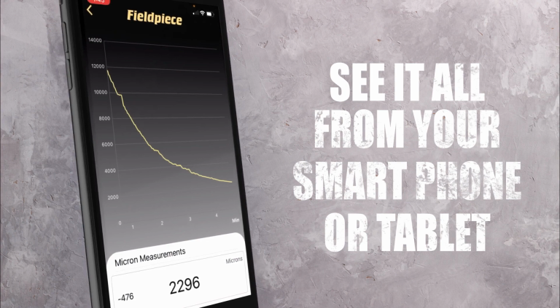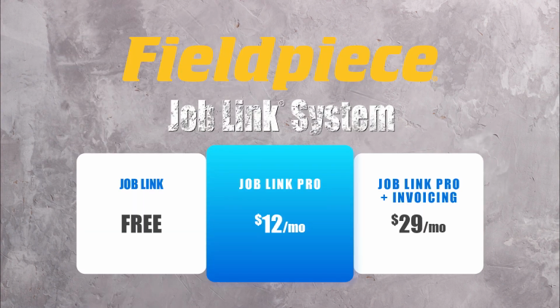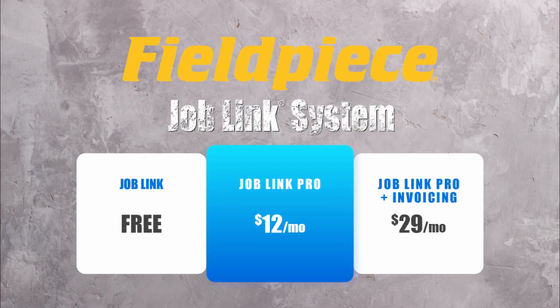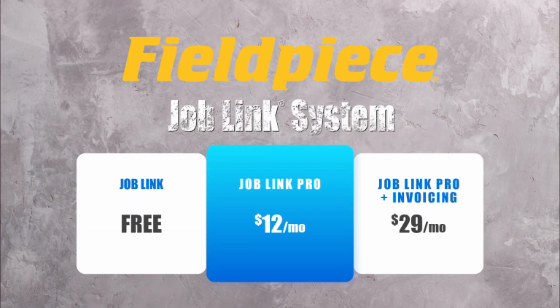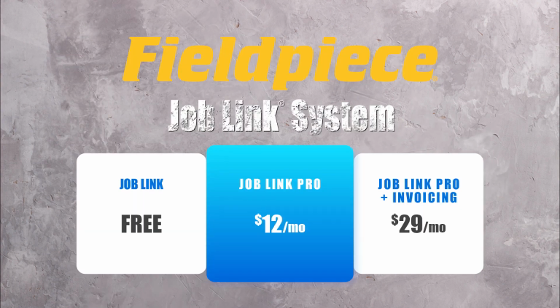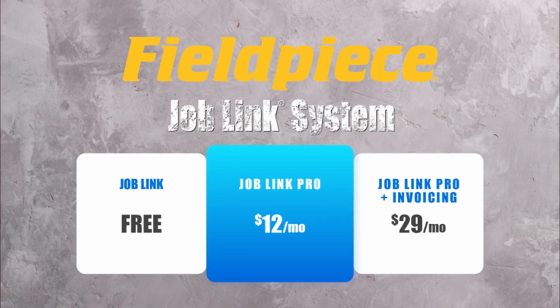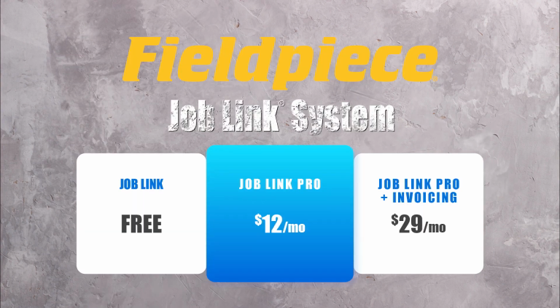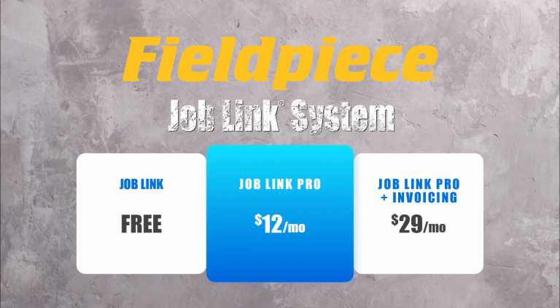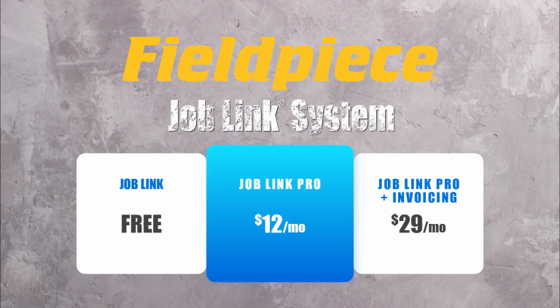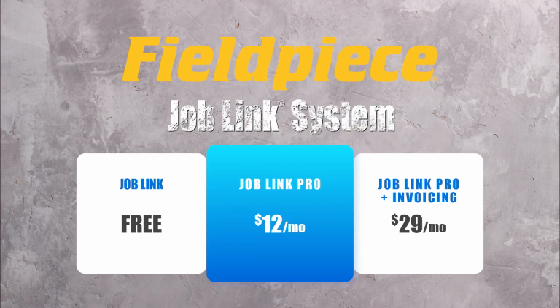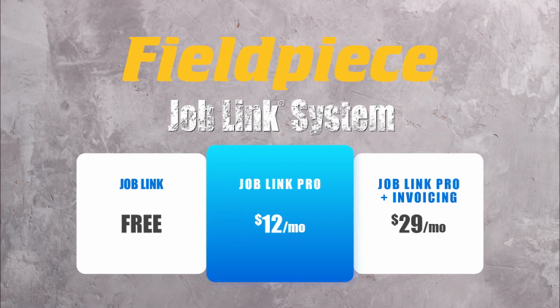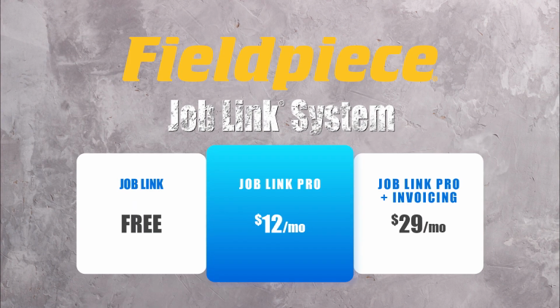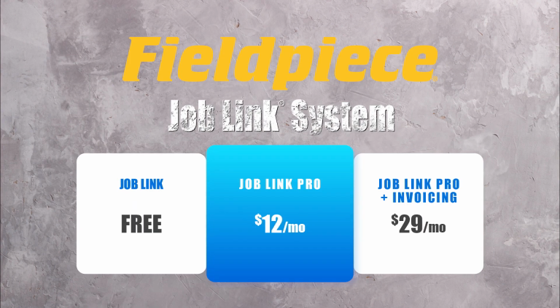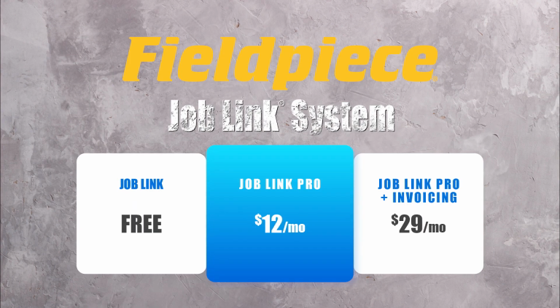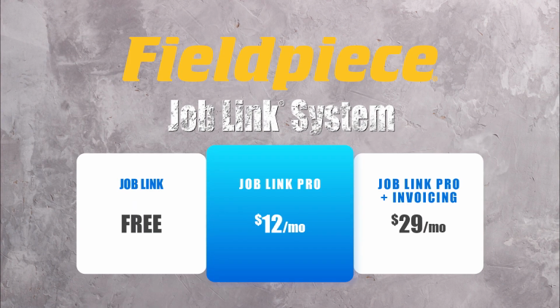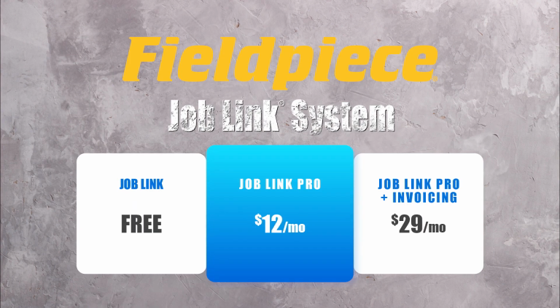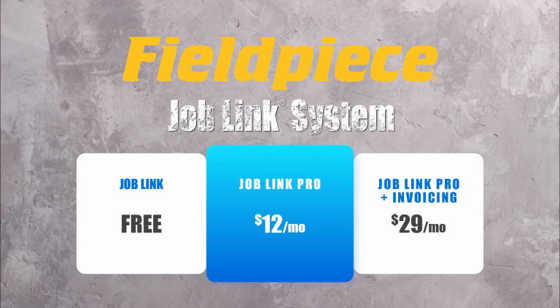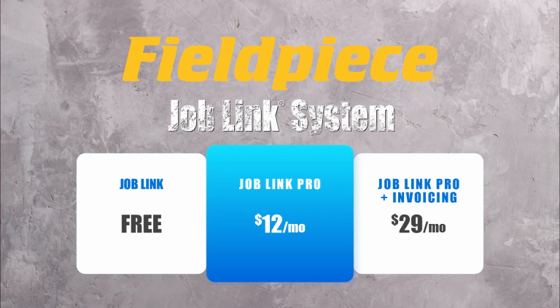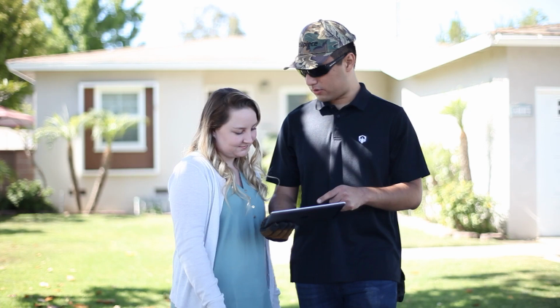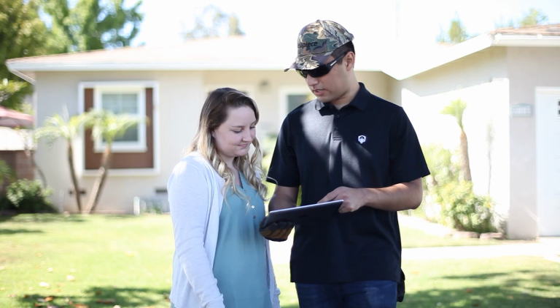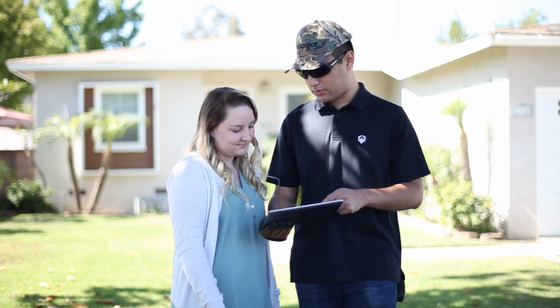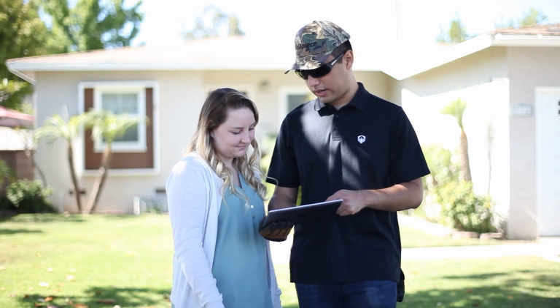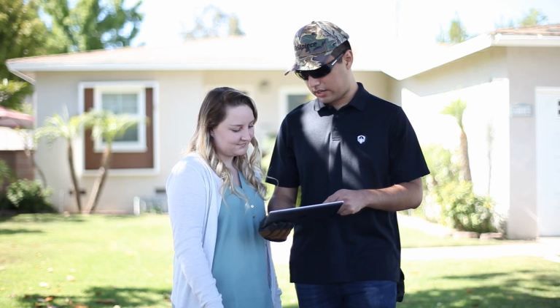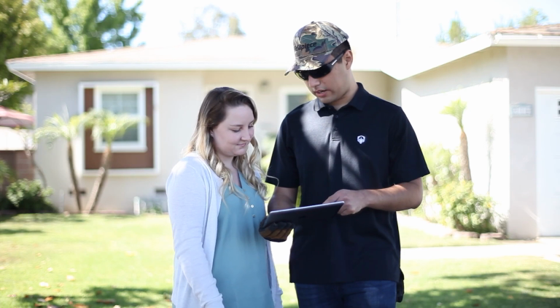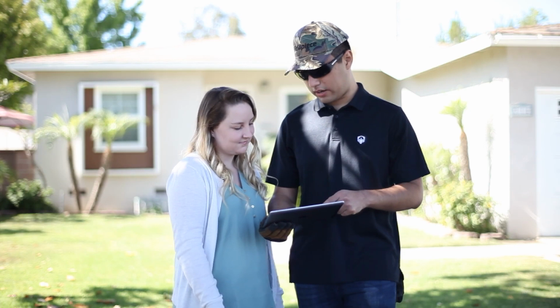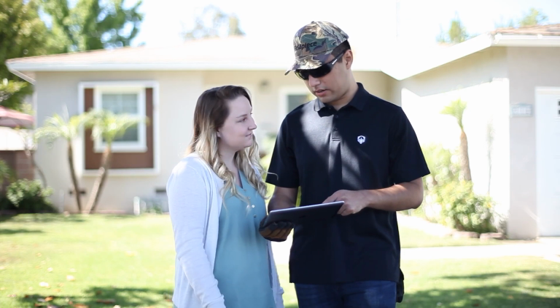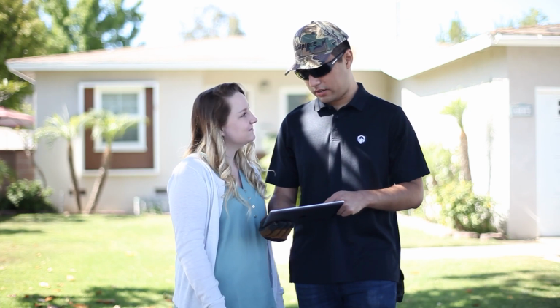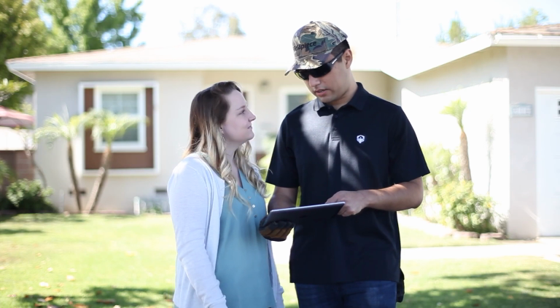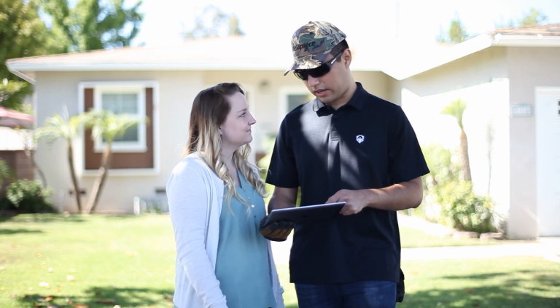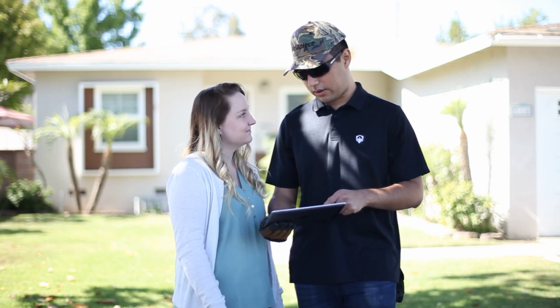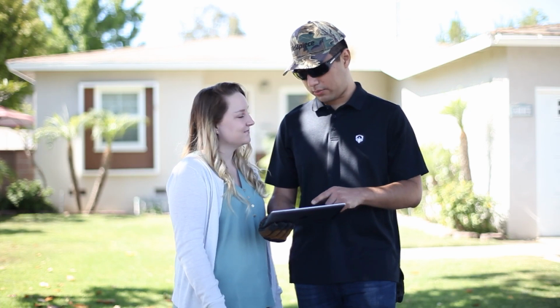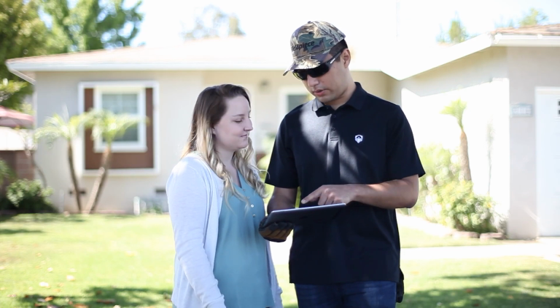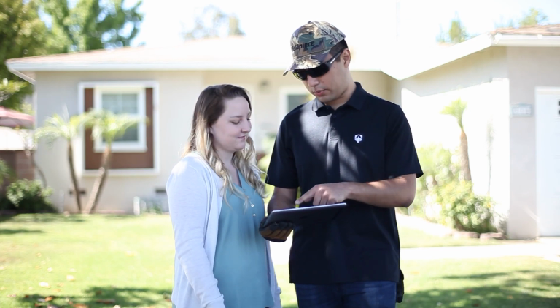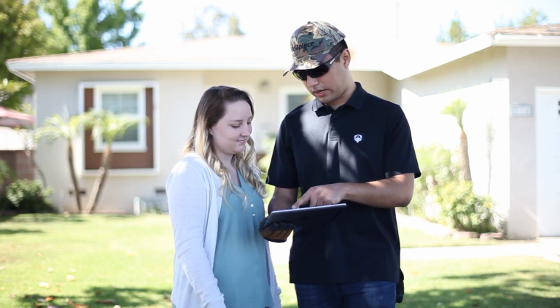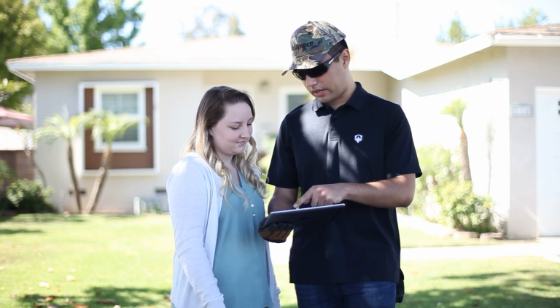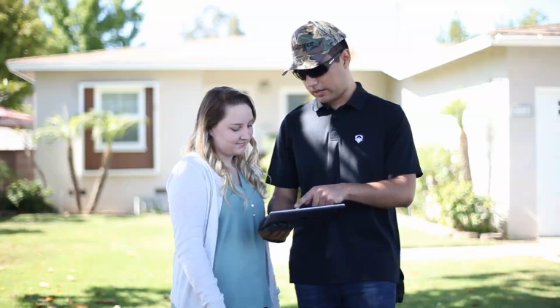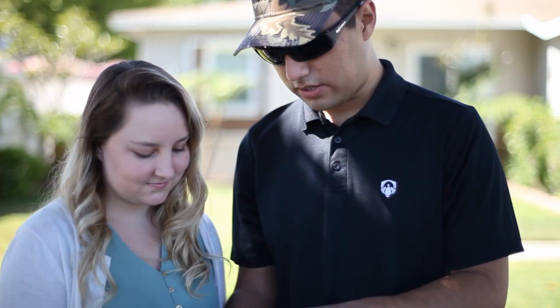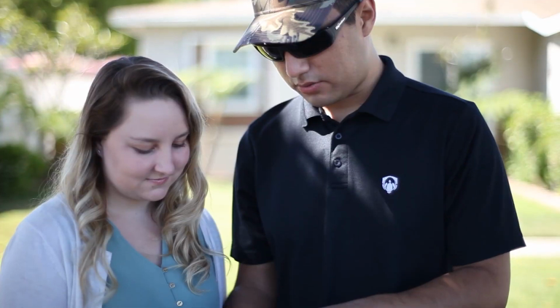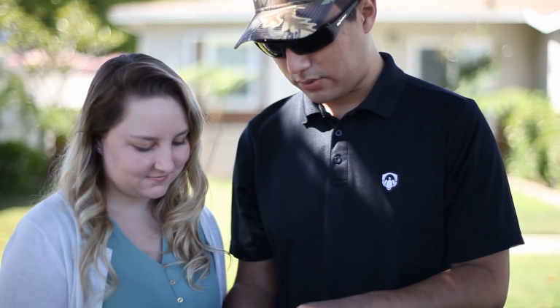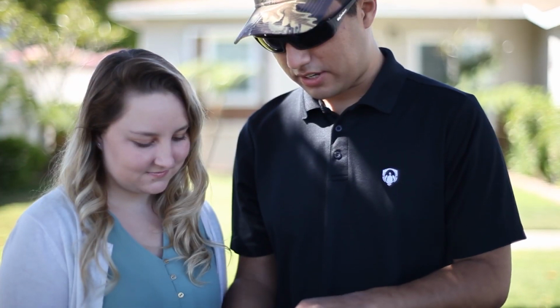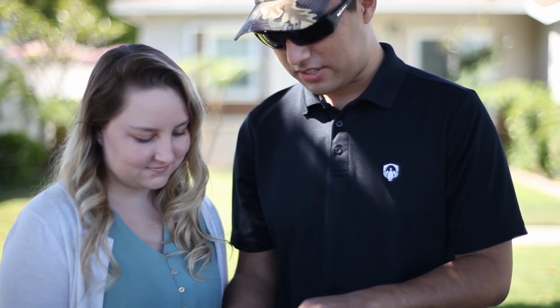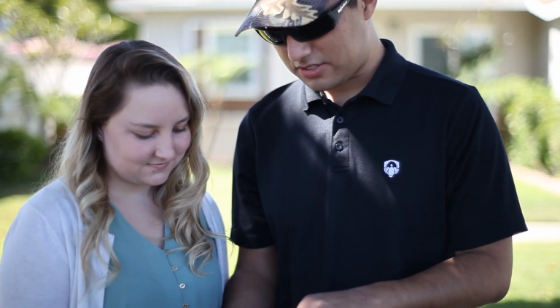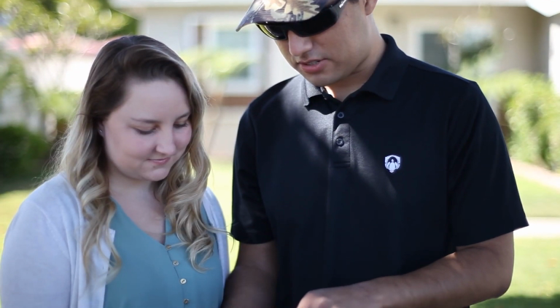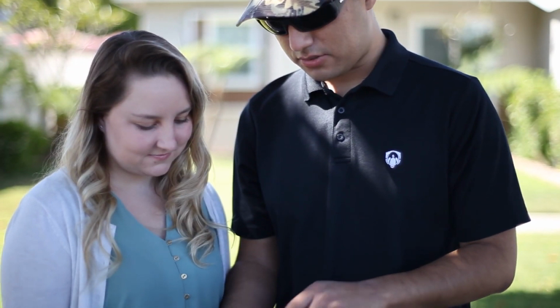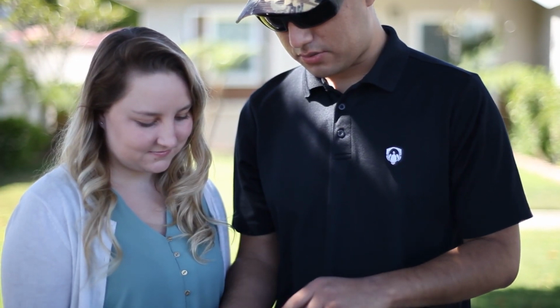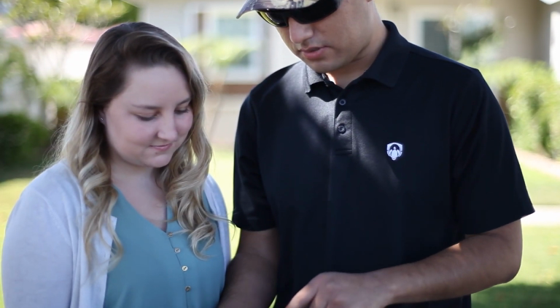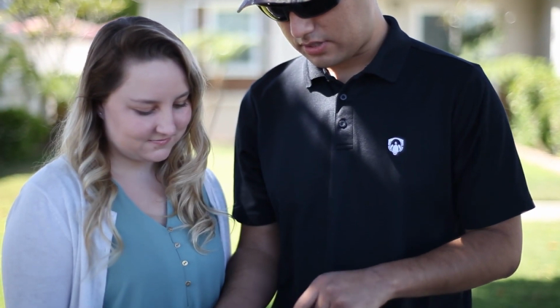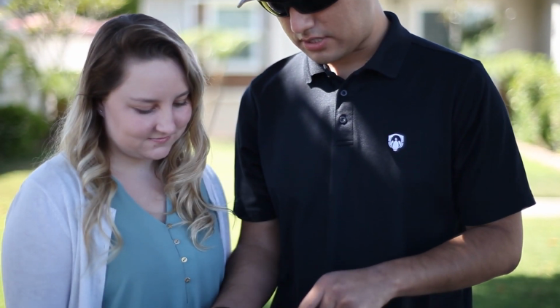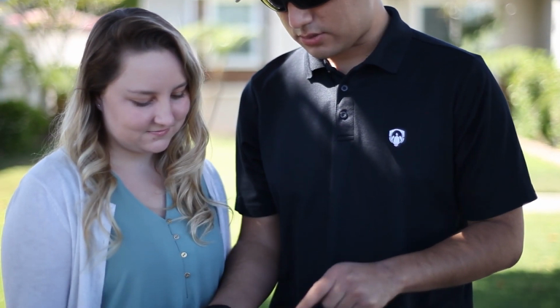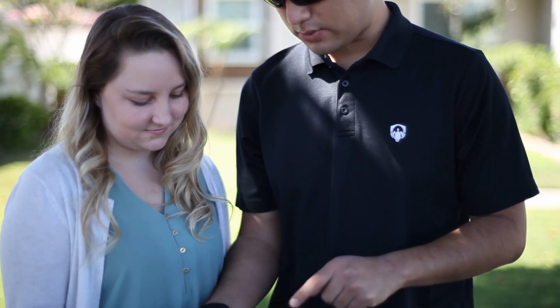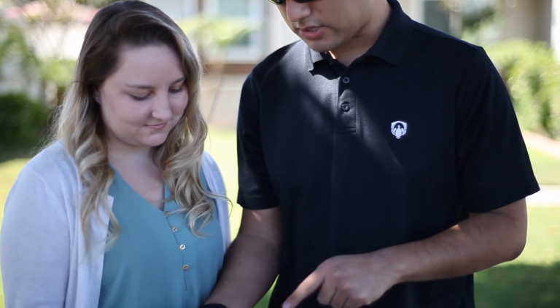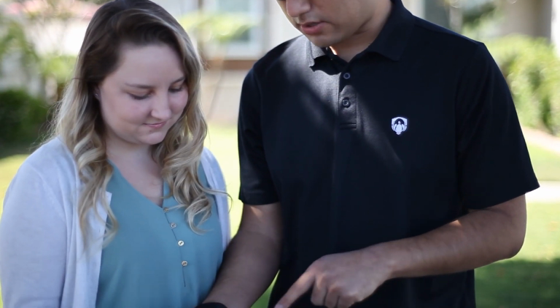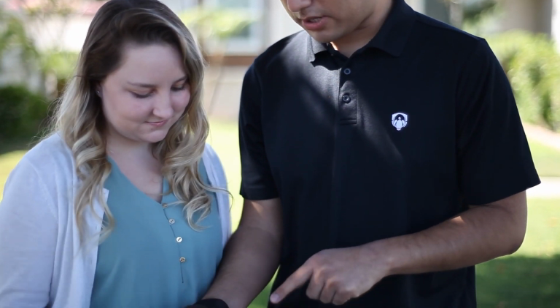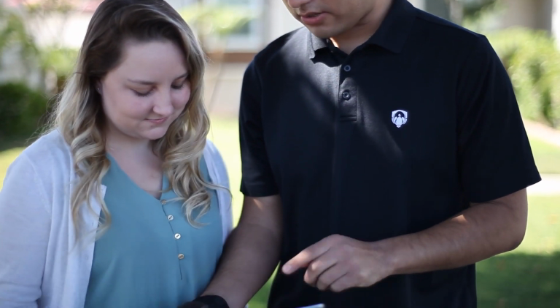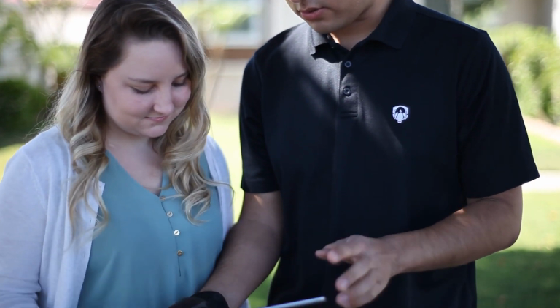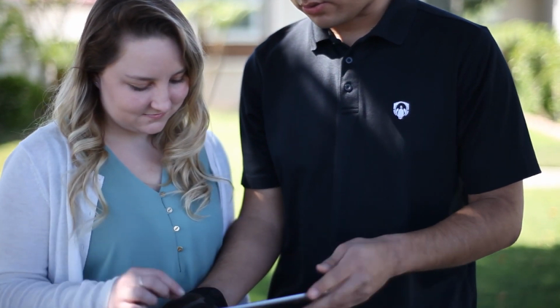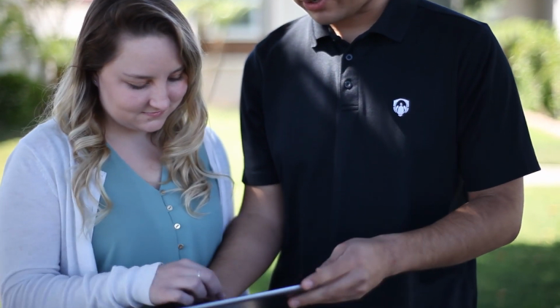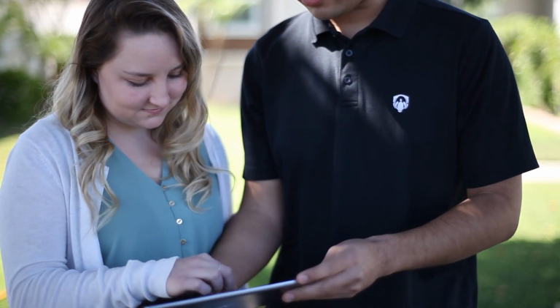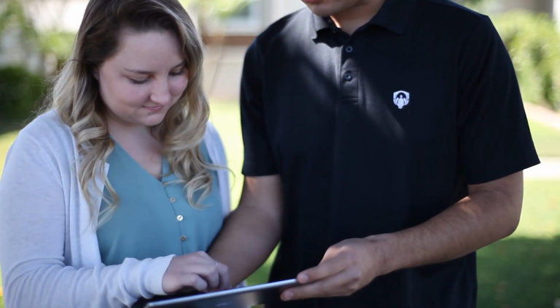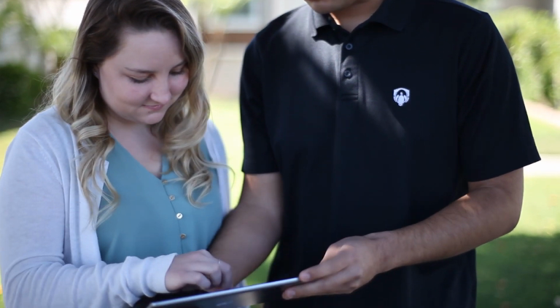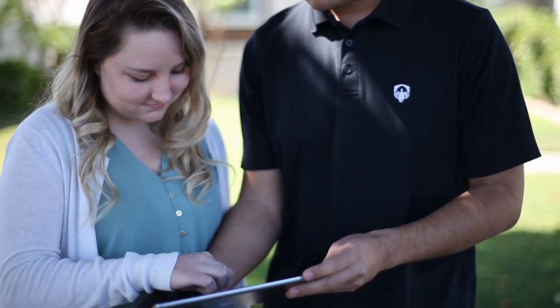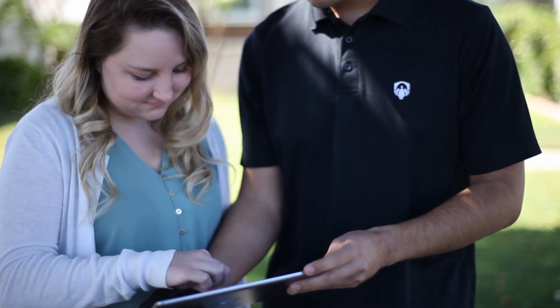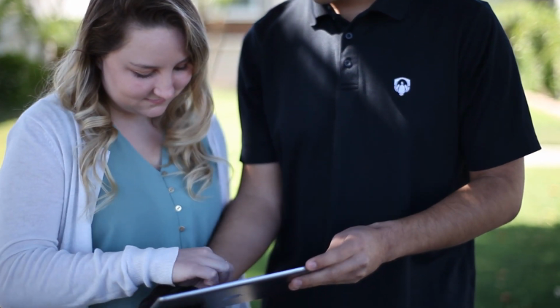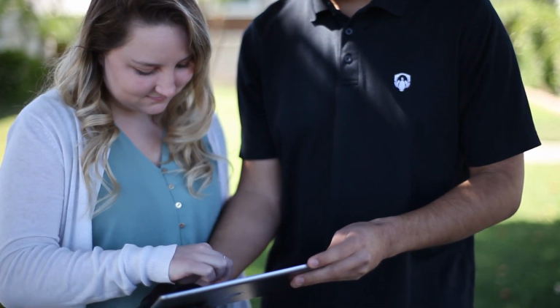With a paid subscription to the JobLink app, your customers can view professional reports and see diagnostic data to help them better understand the issues.